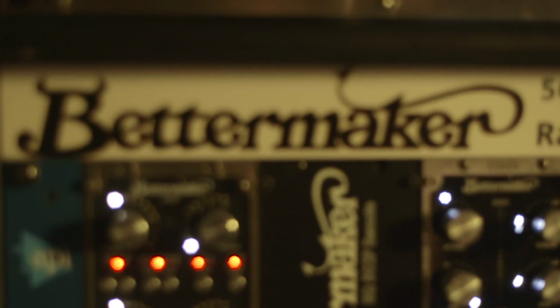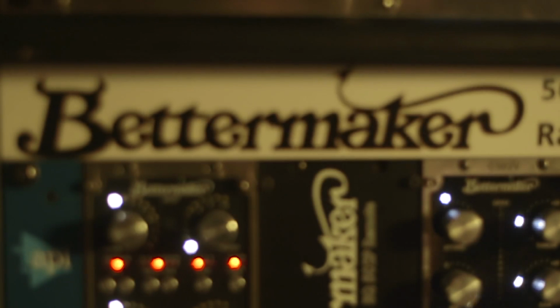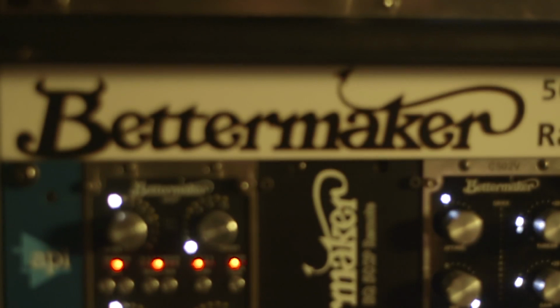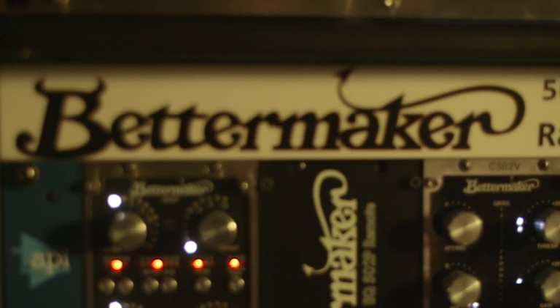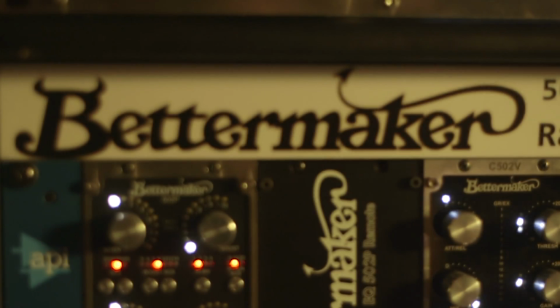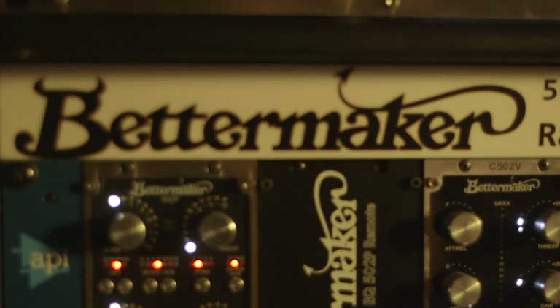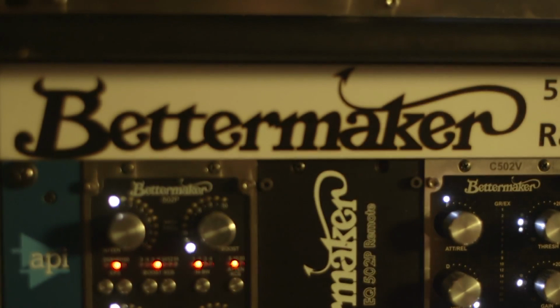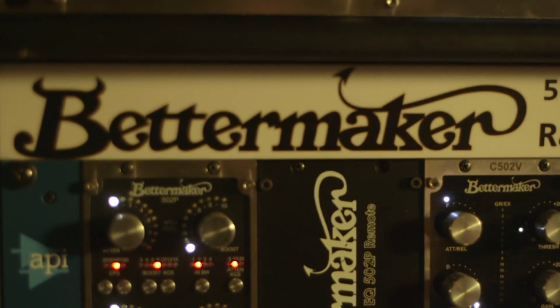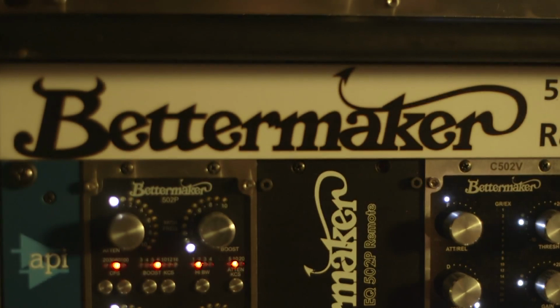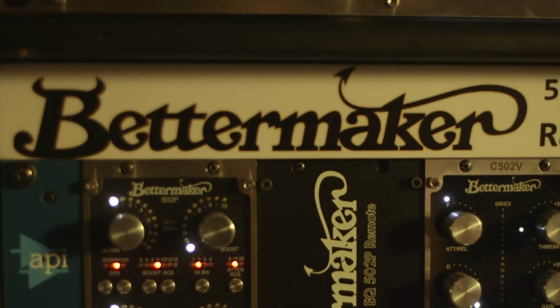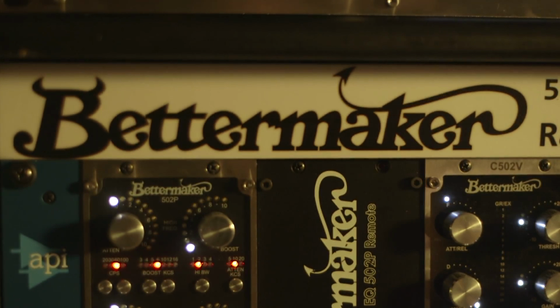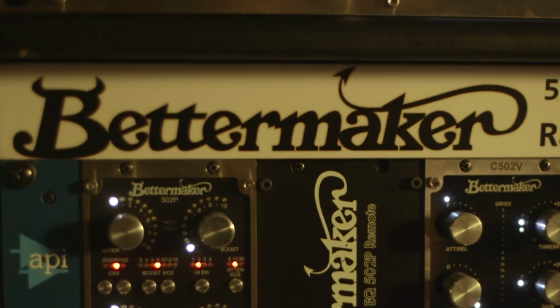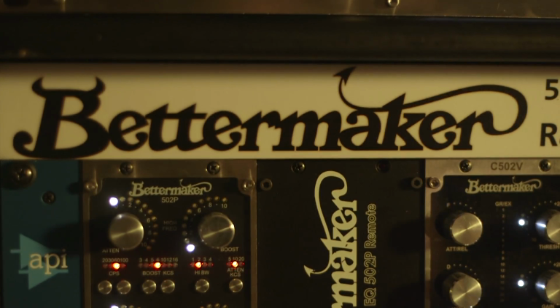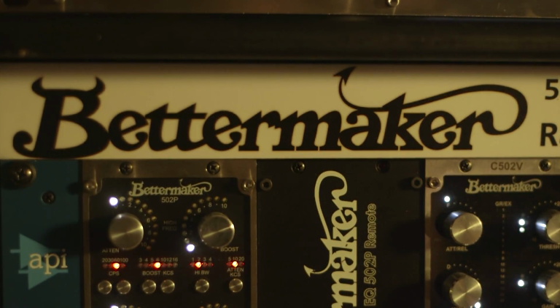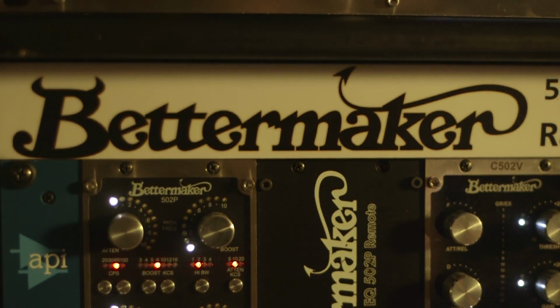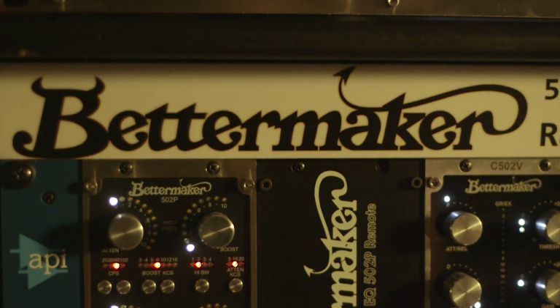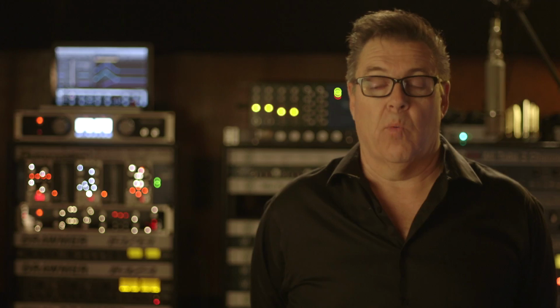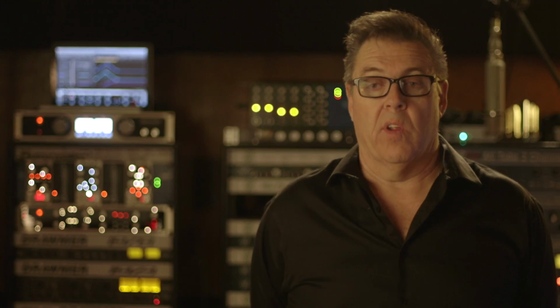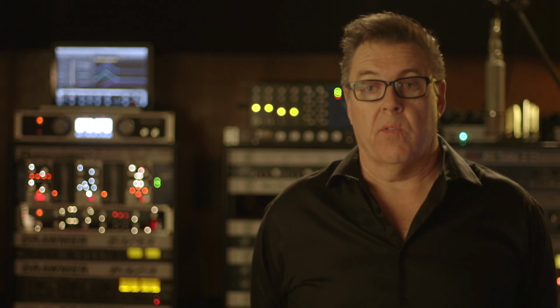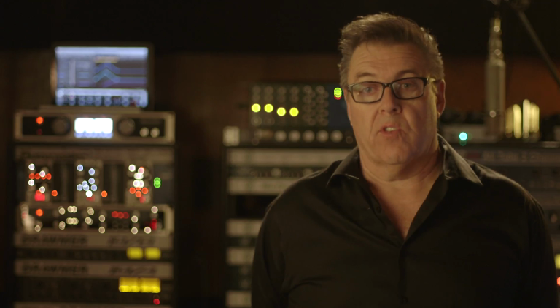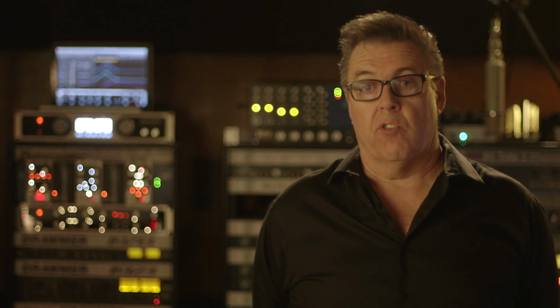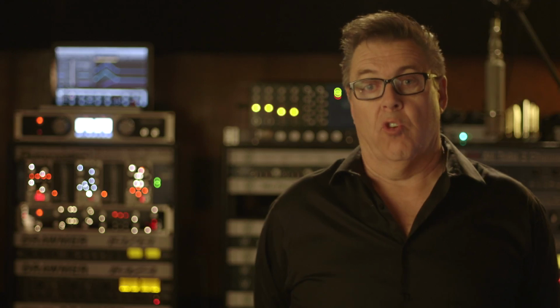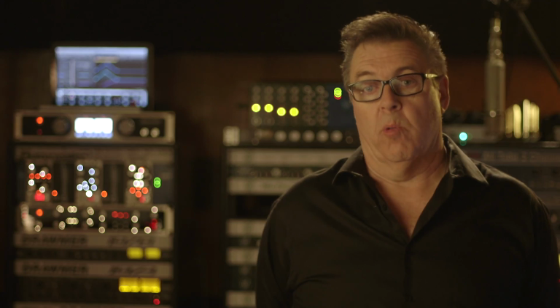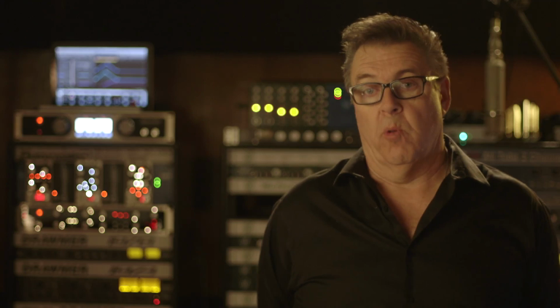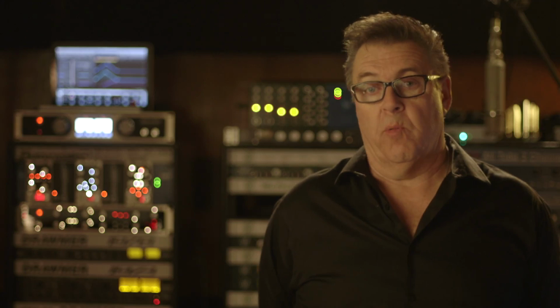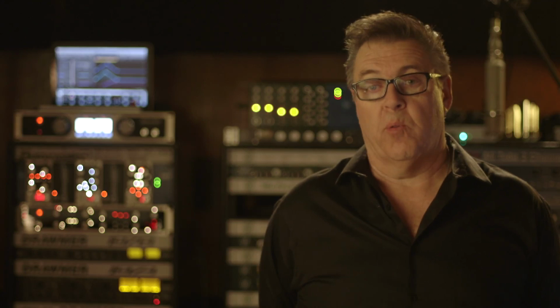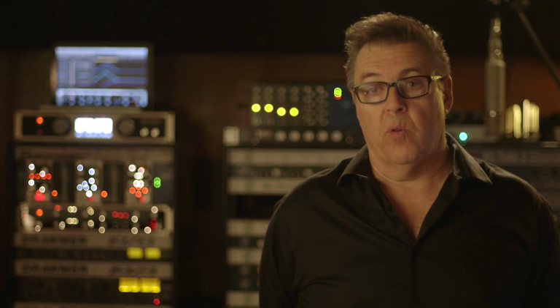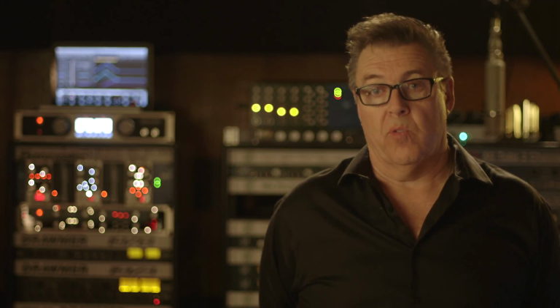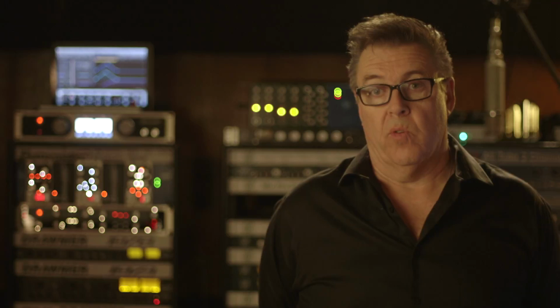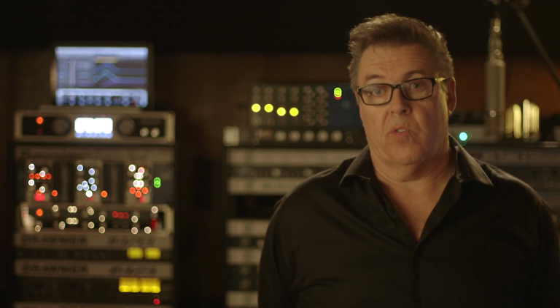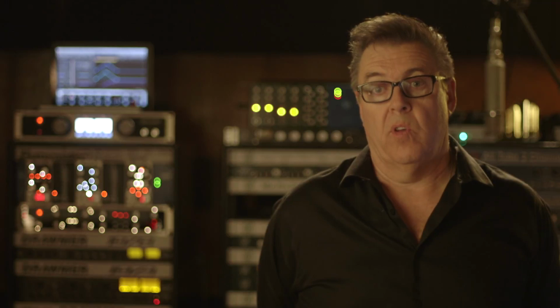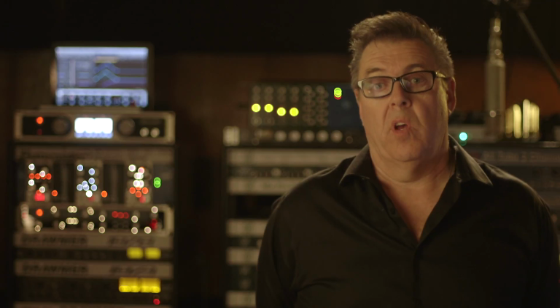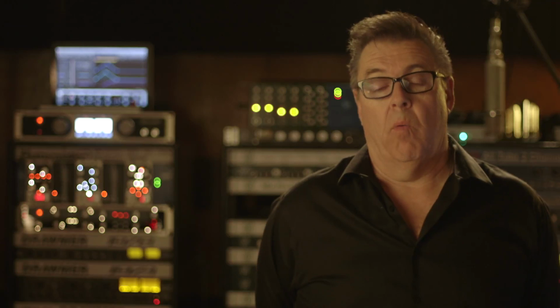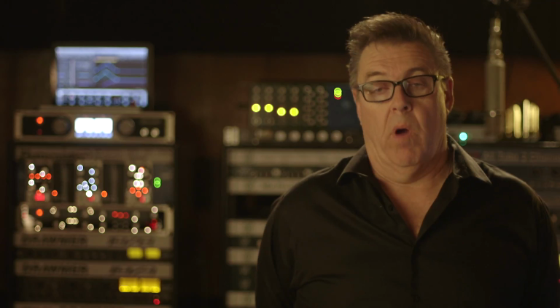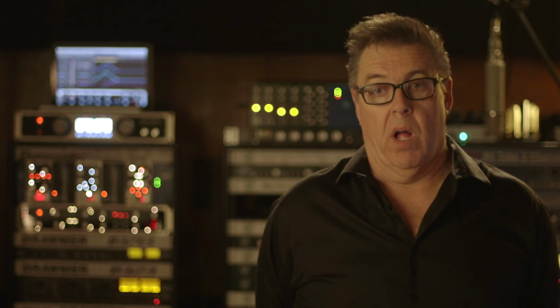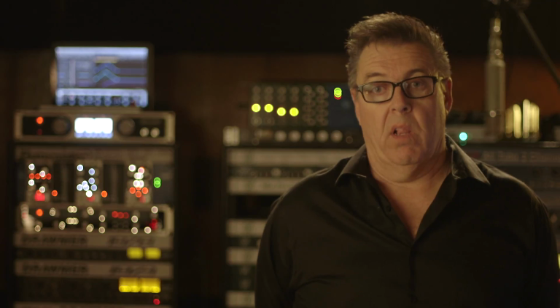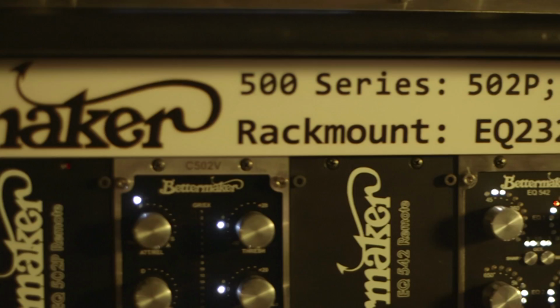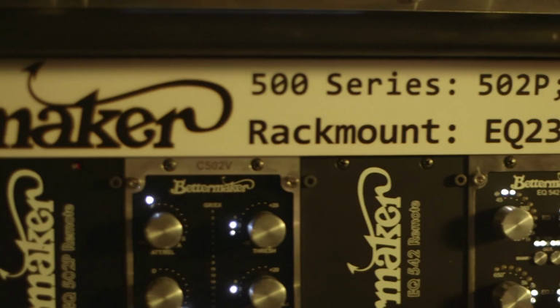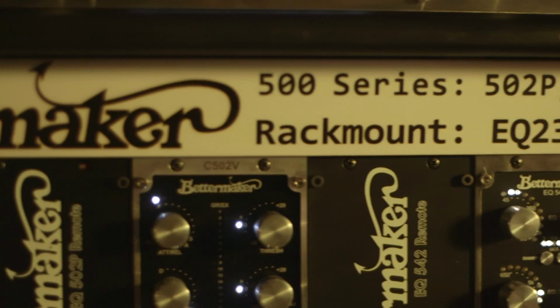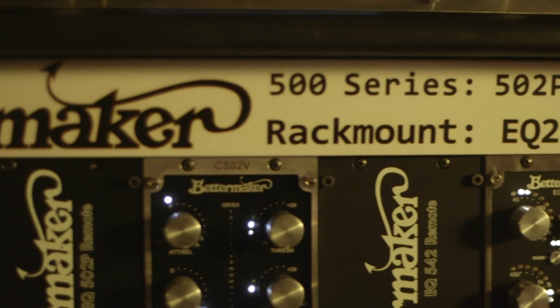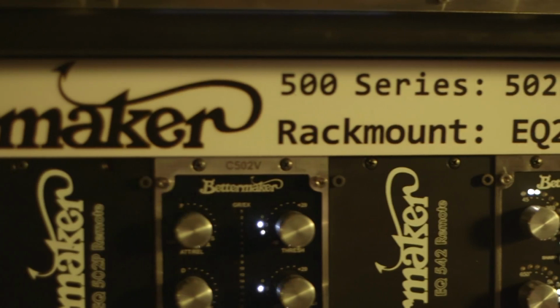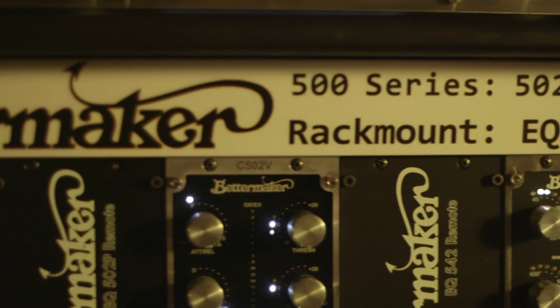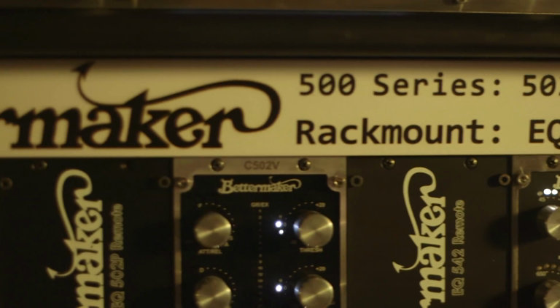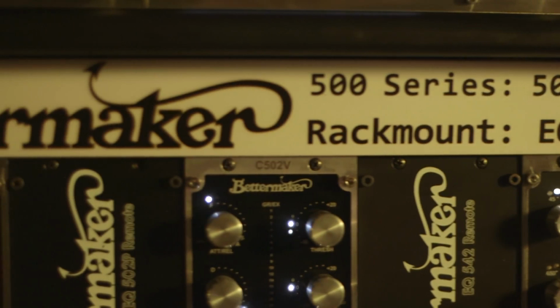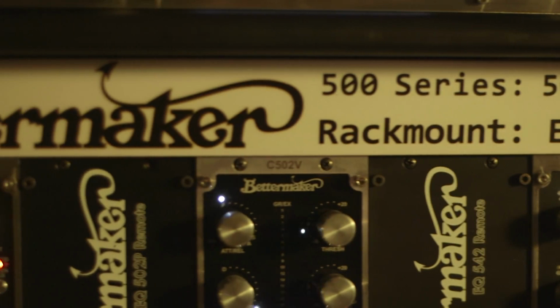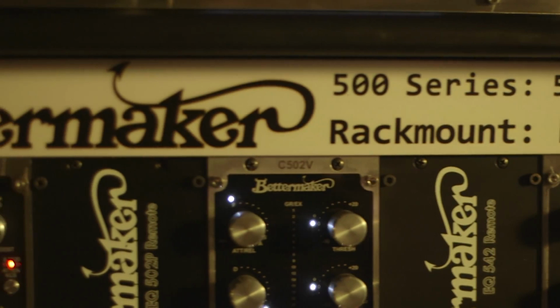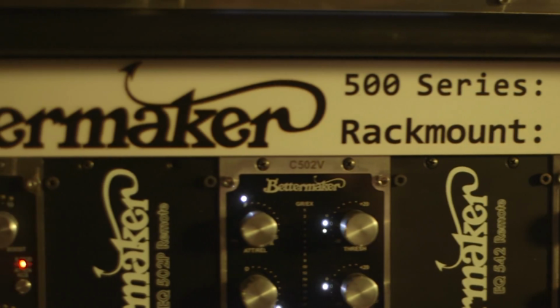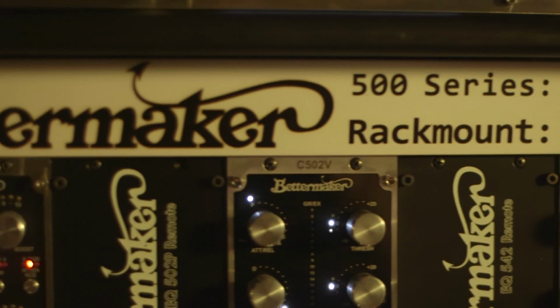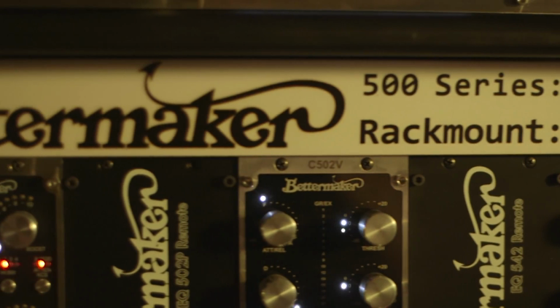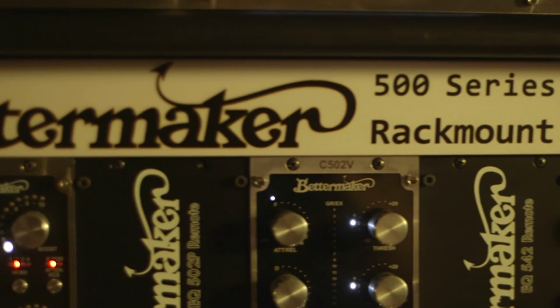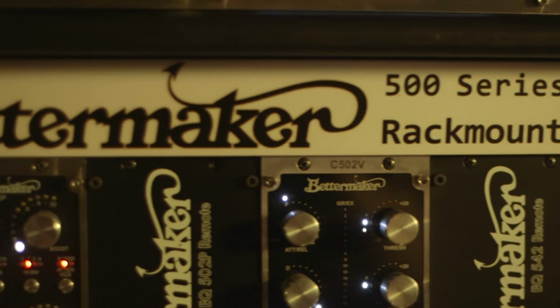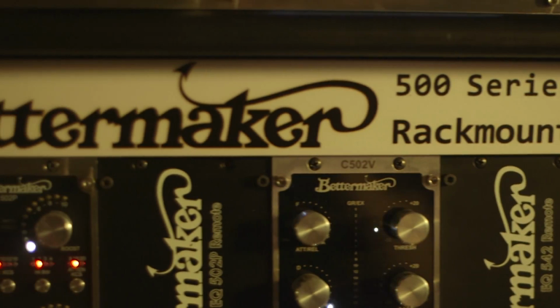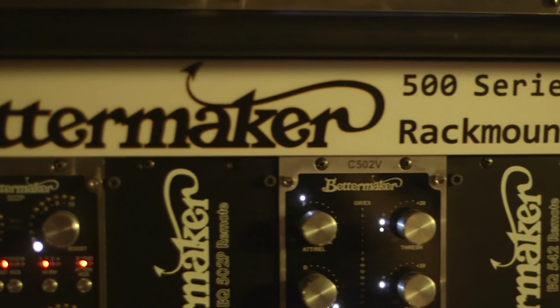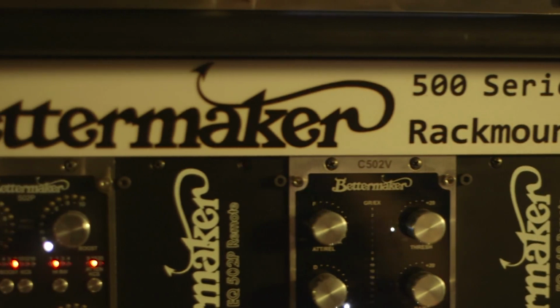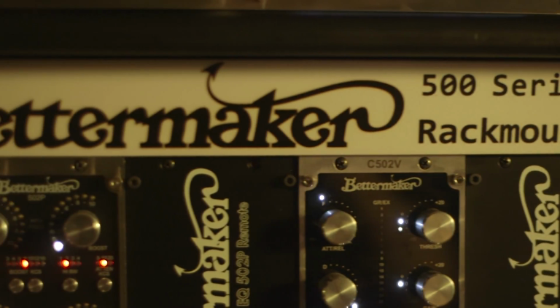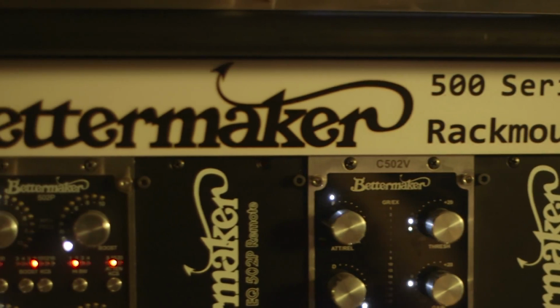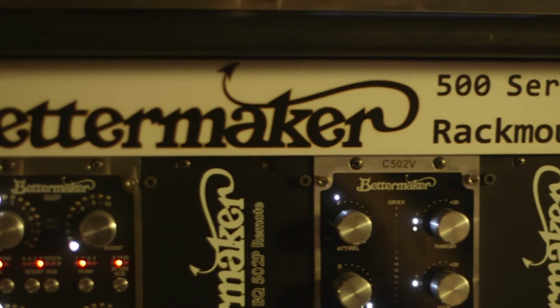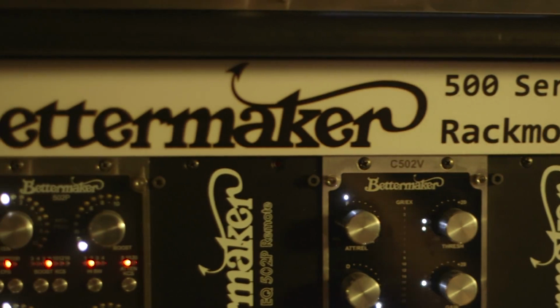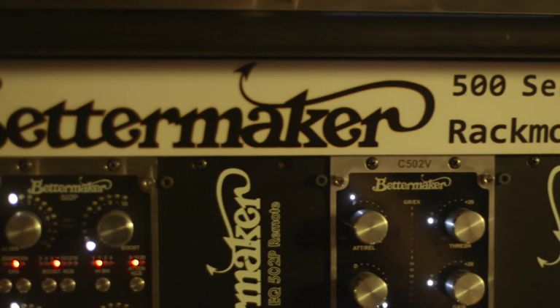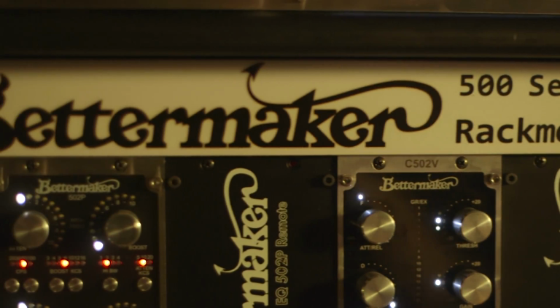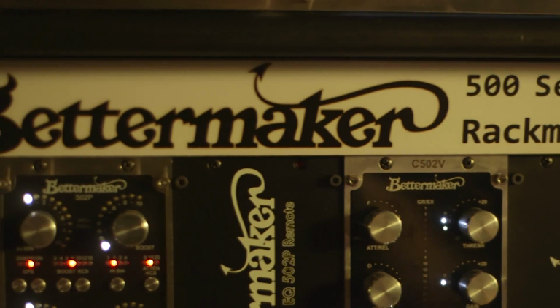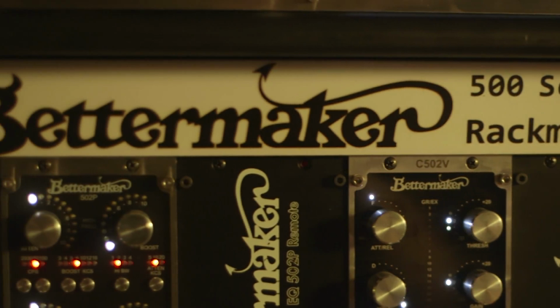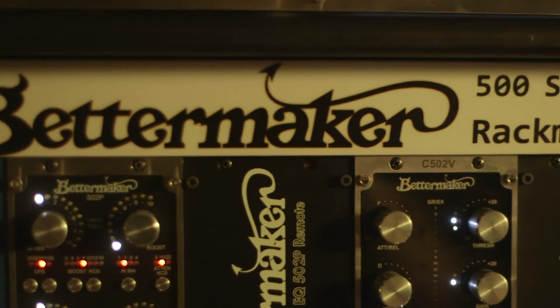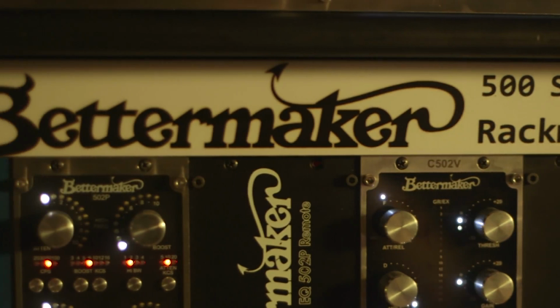Everybody's dream was, I wish I had hardware that was controllable from Pro Tools. Well, BetterMaker has developed that and has it here now.